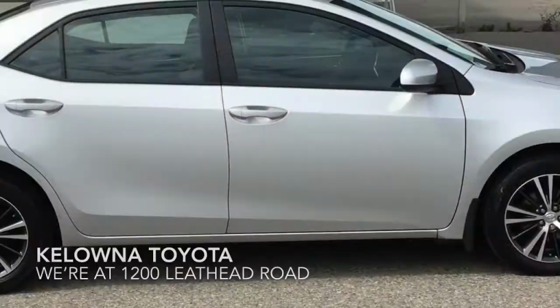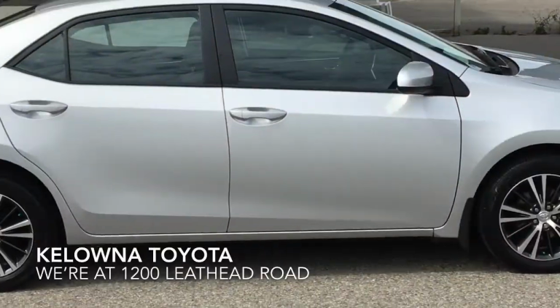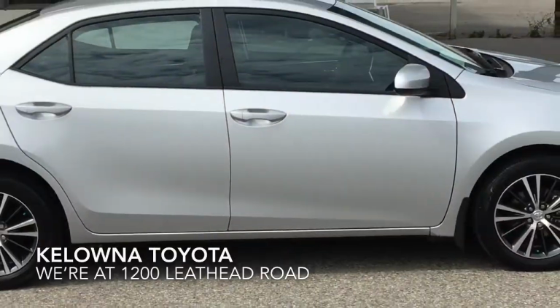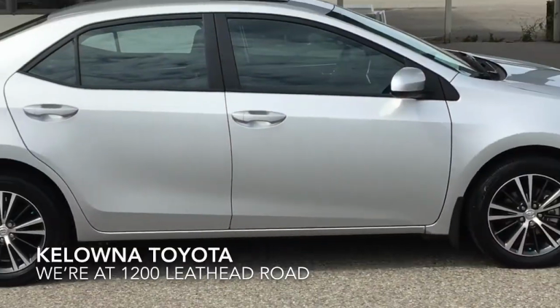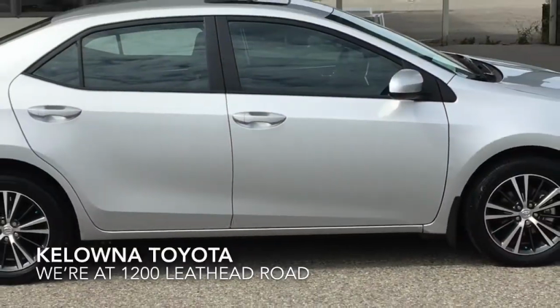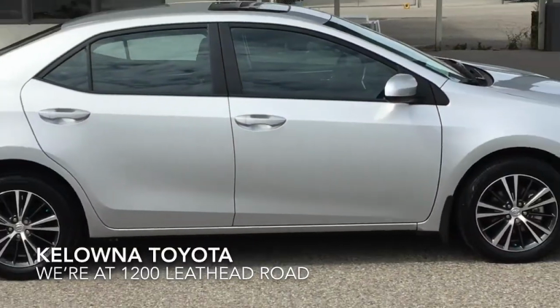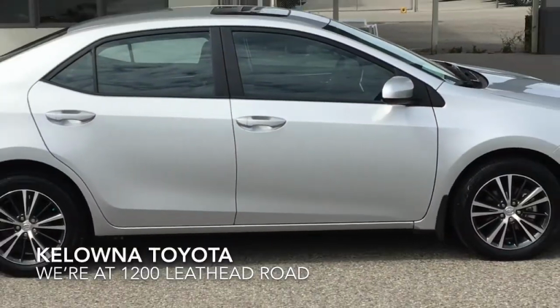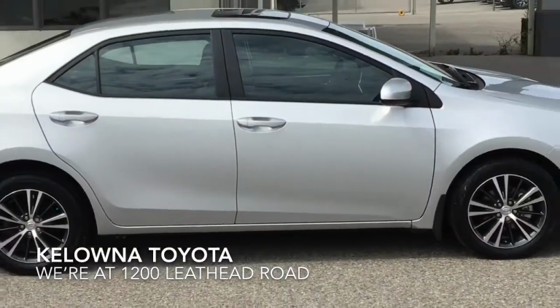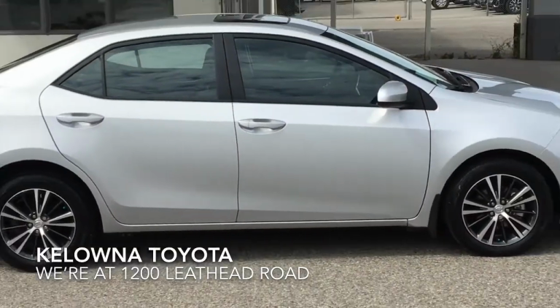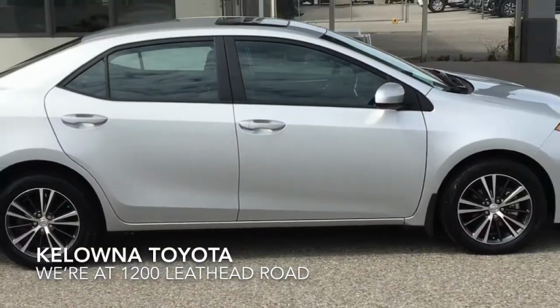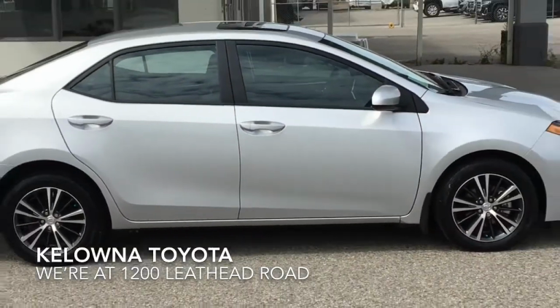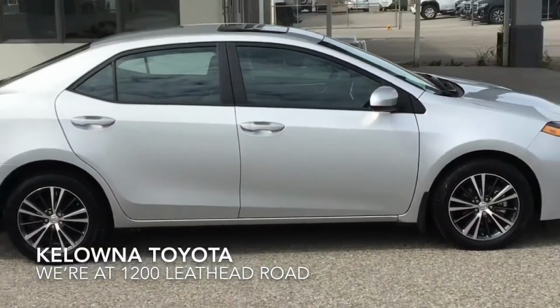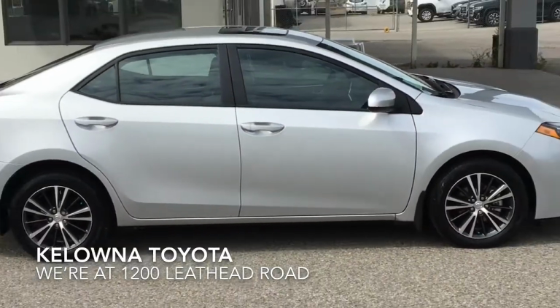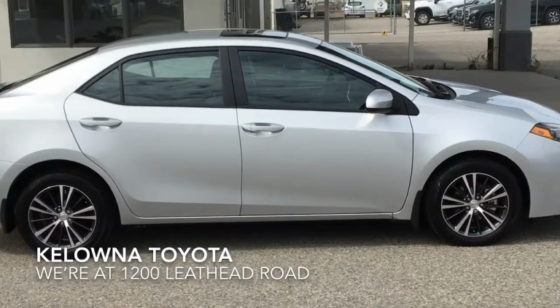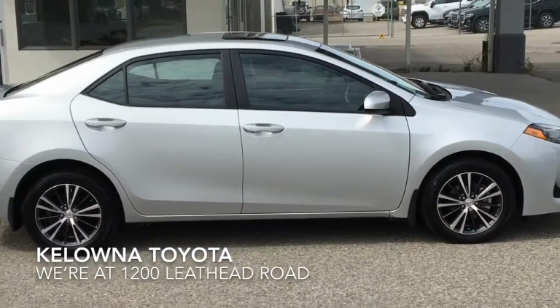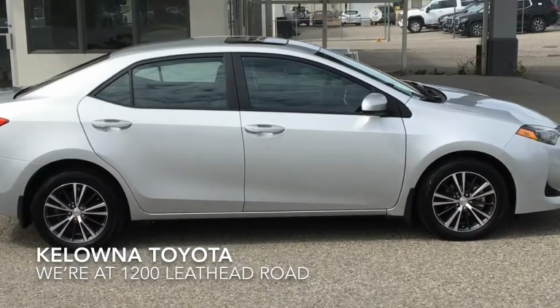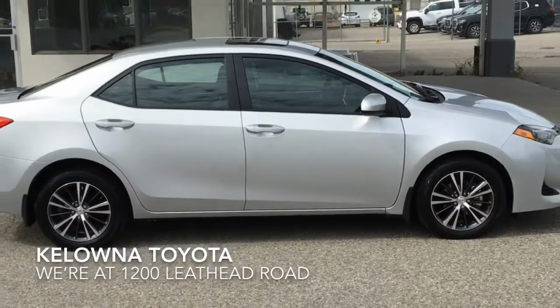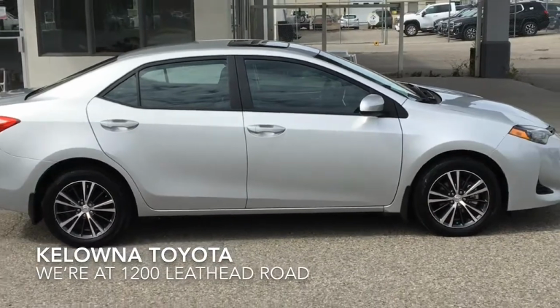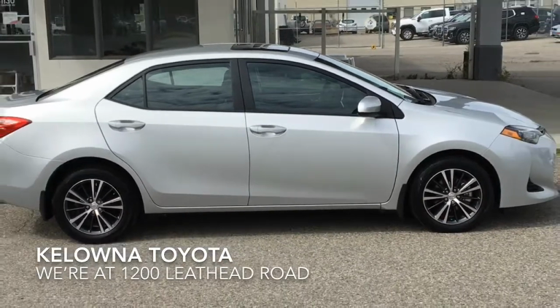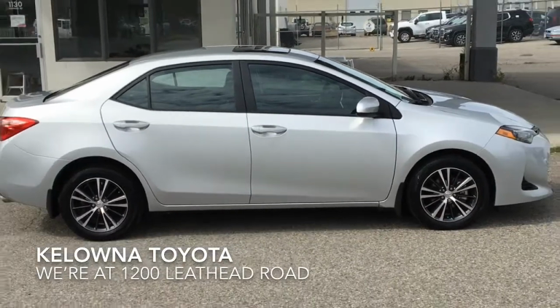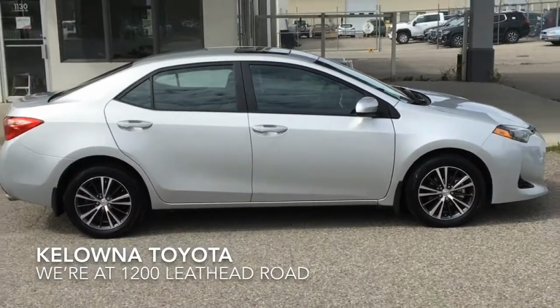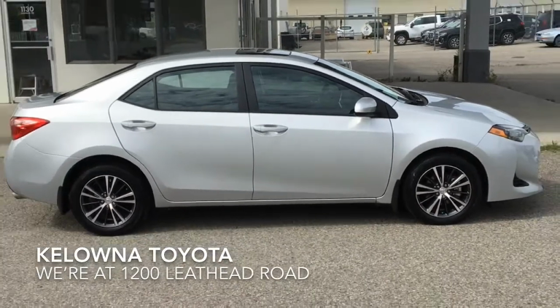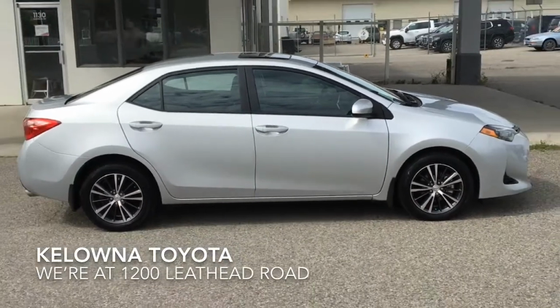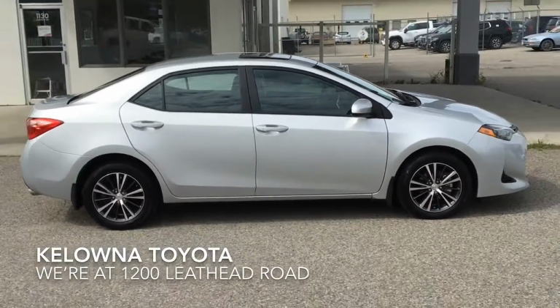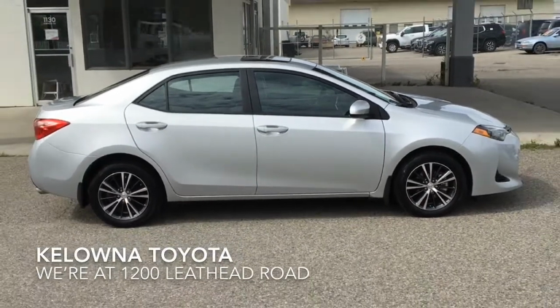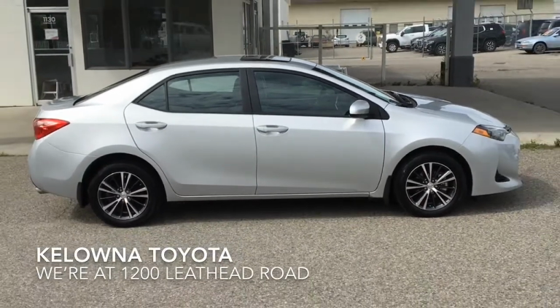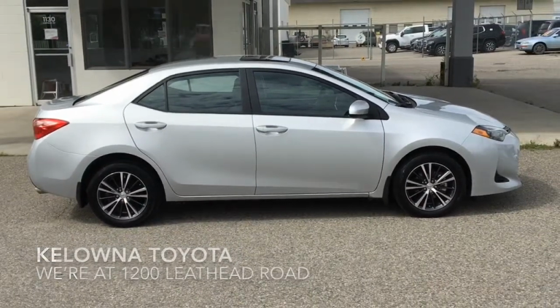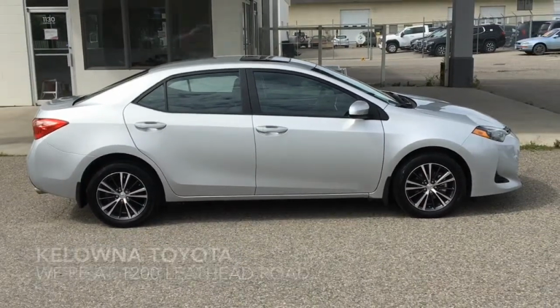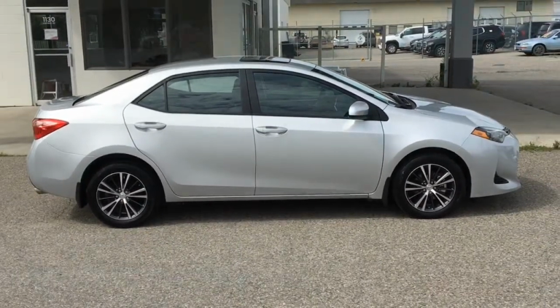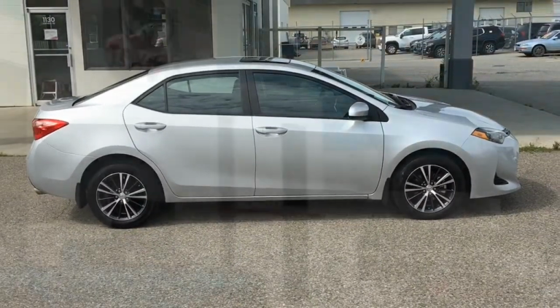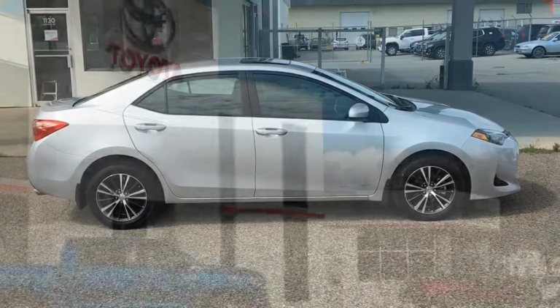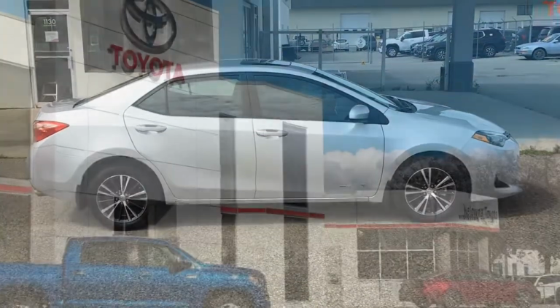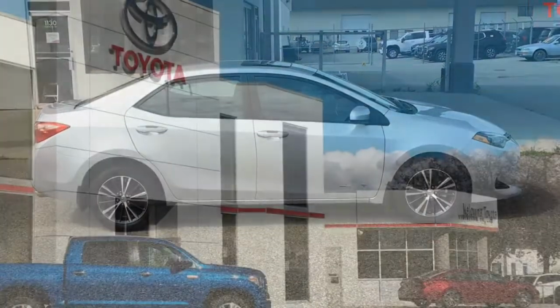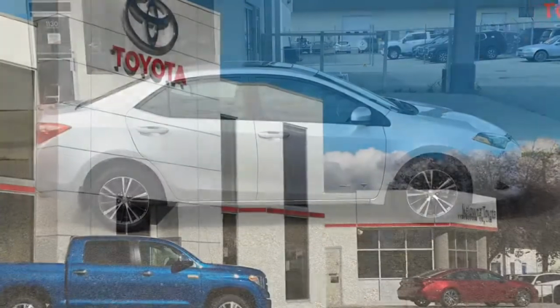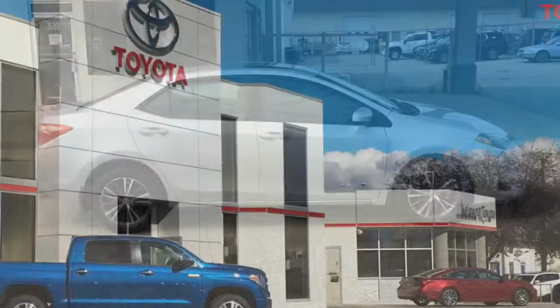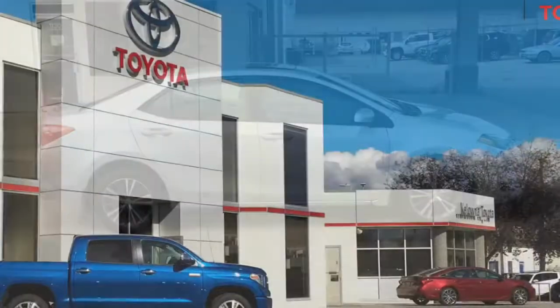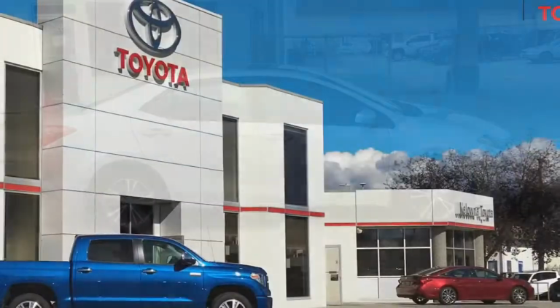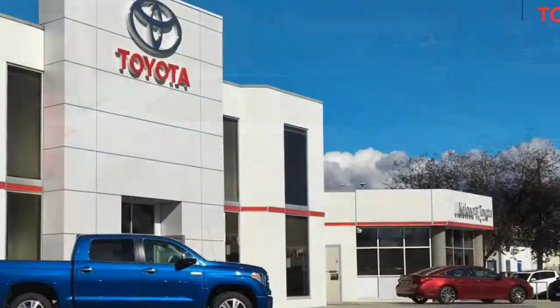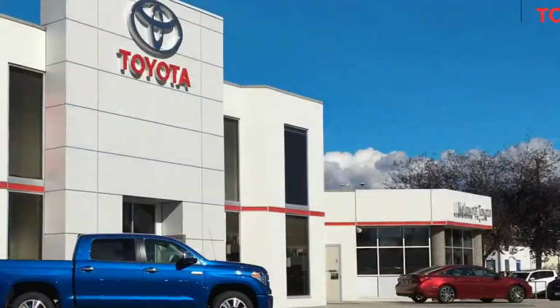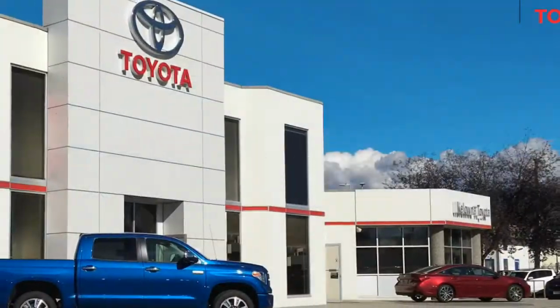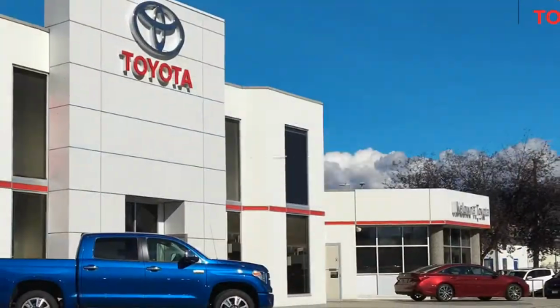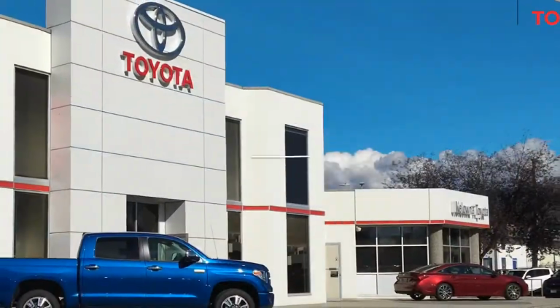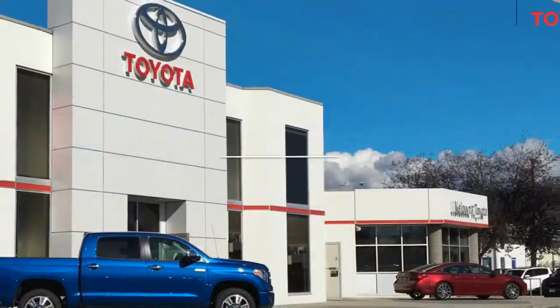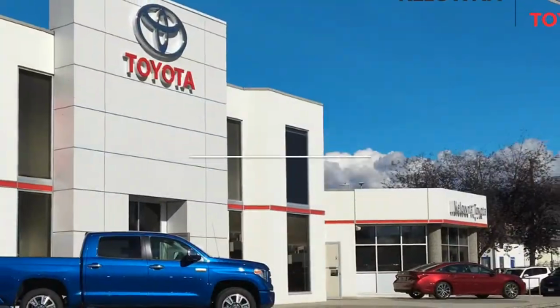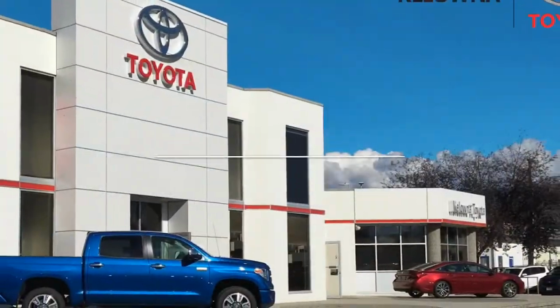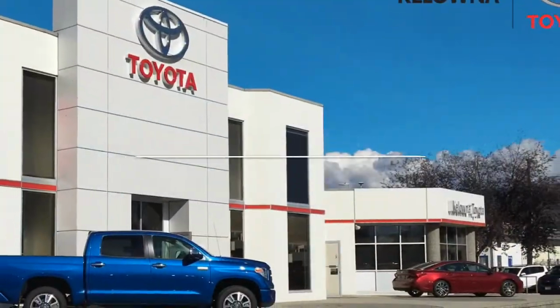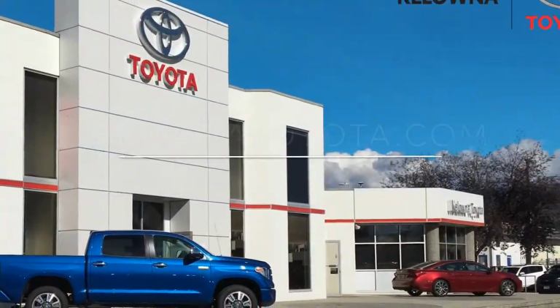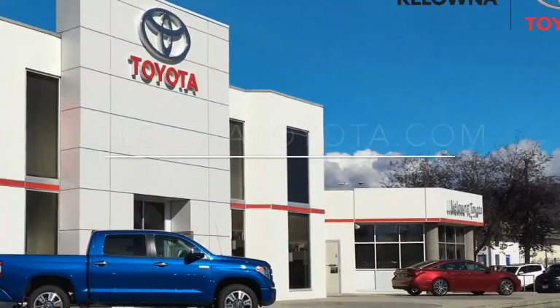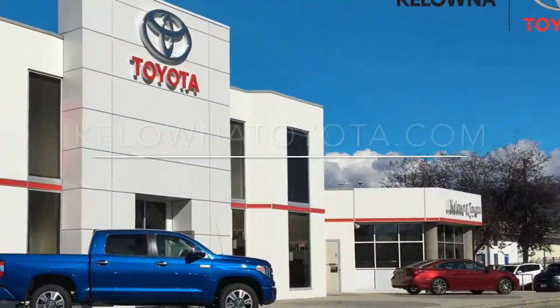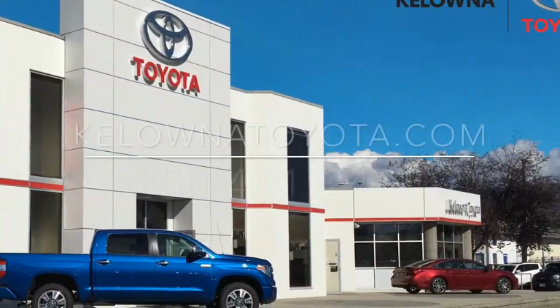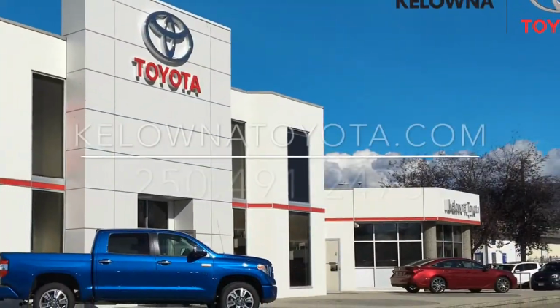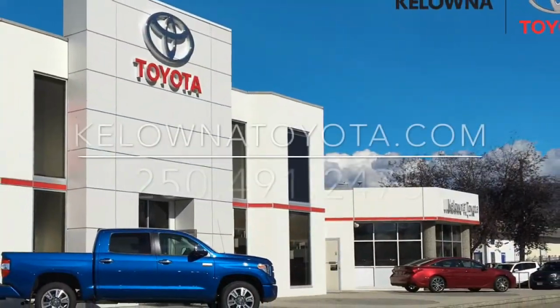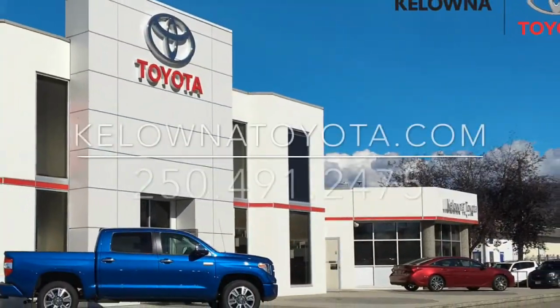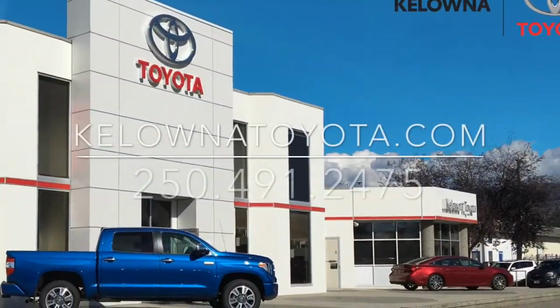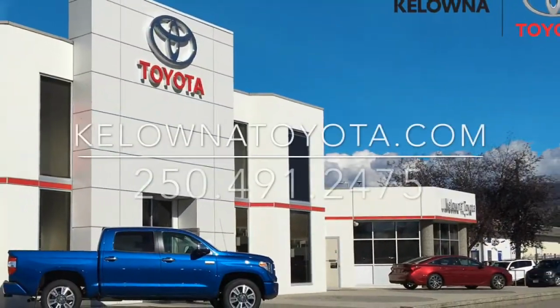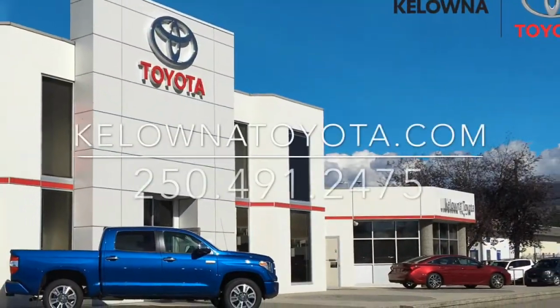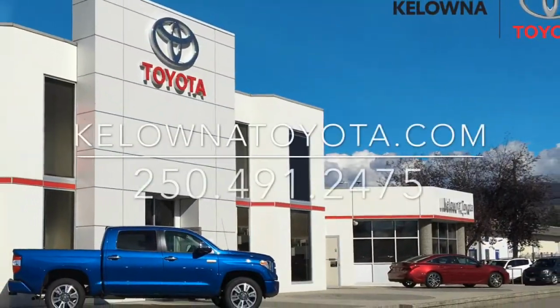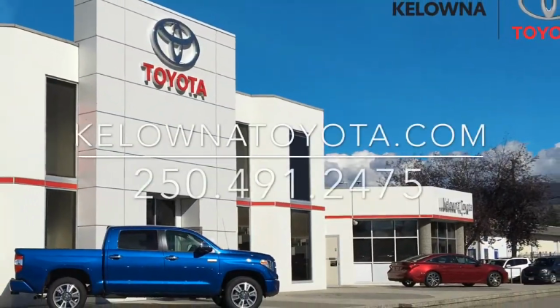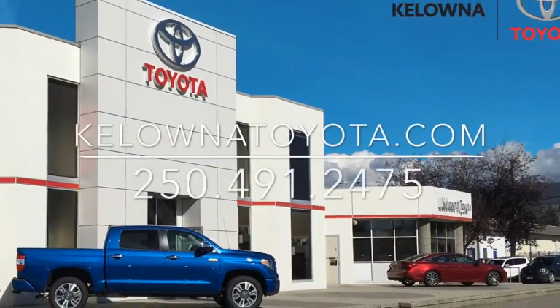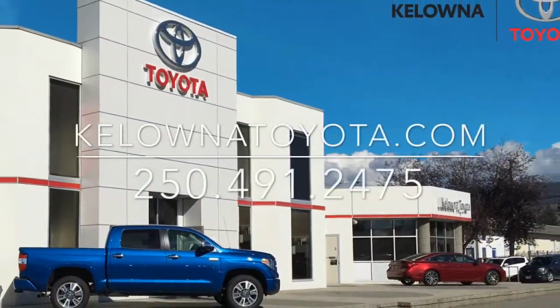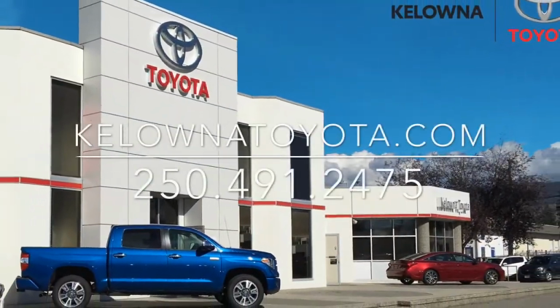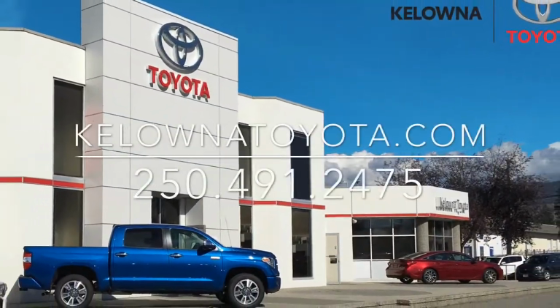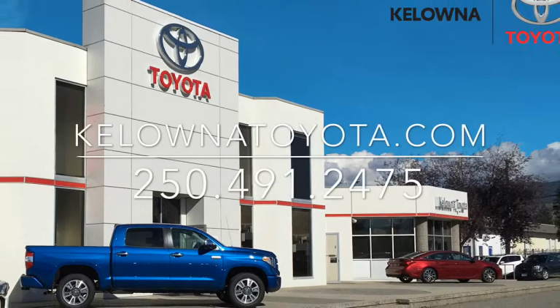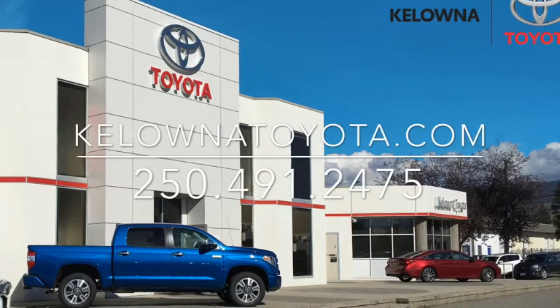Don't wait on this one — call today to book your test drive or stop by for a look. We're located at 1200 Leithhead Road in Kelowna.